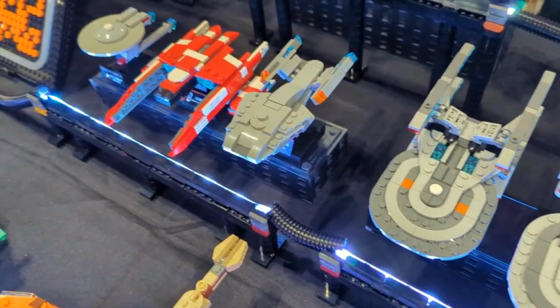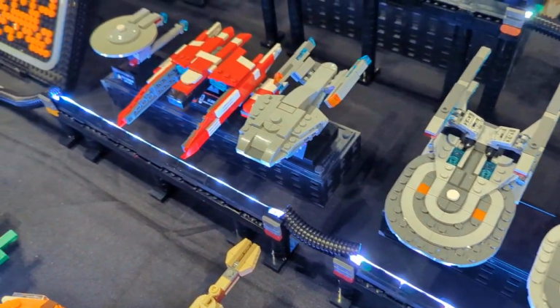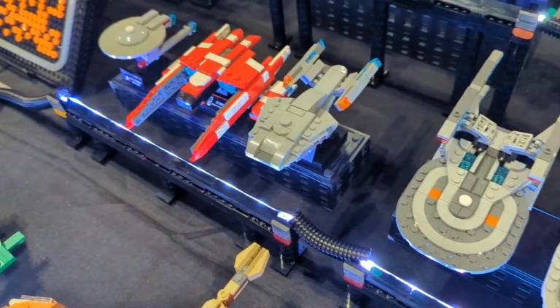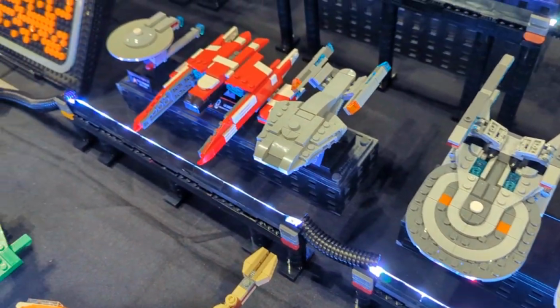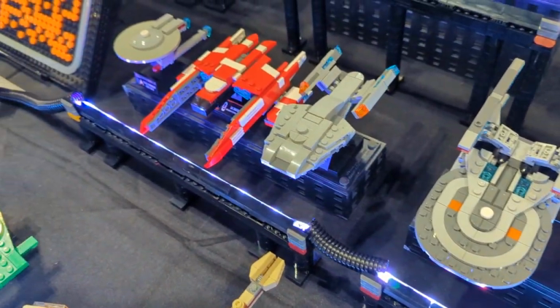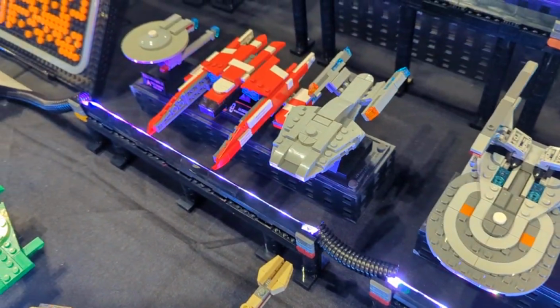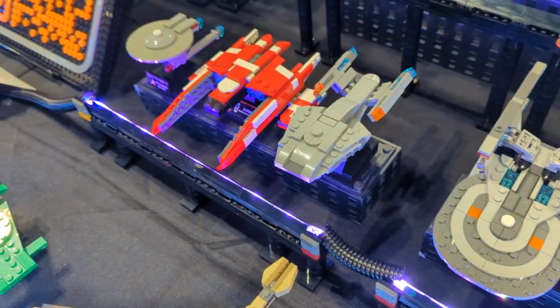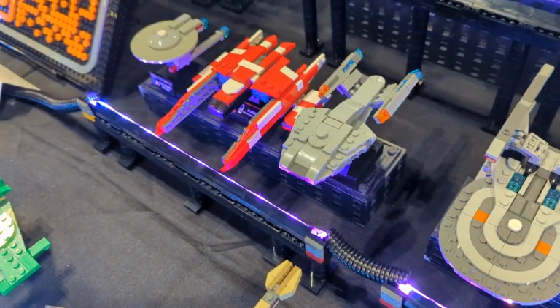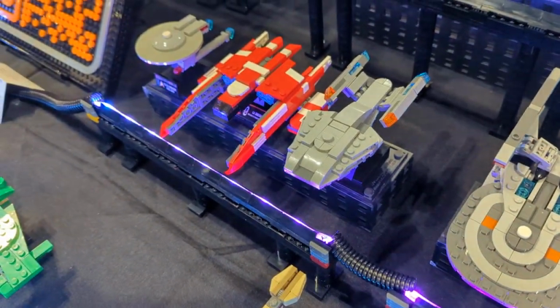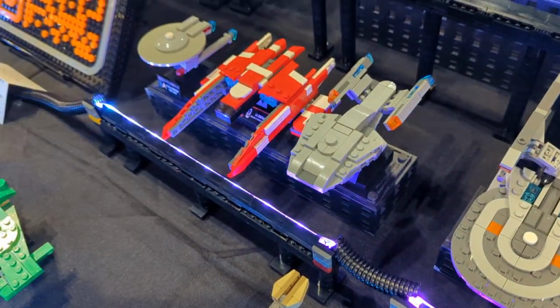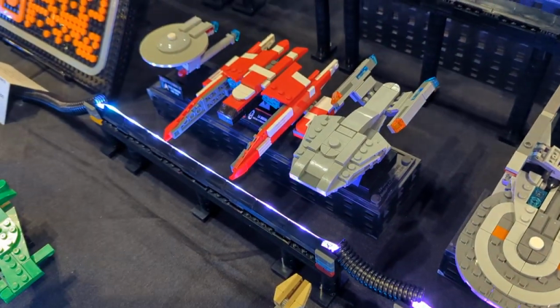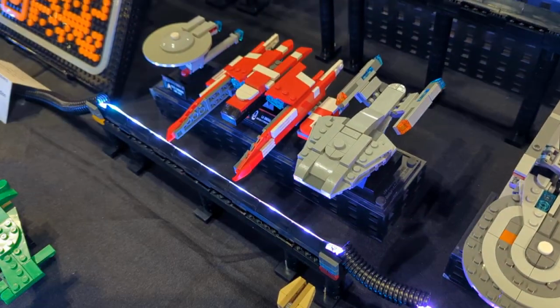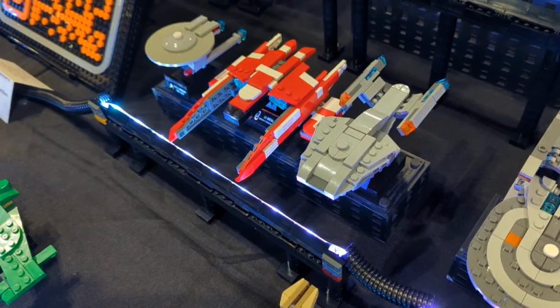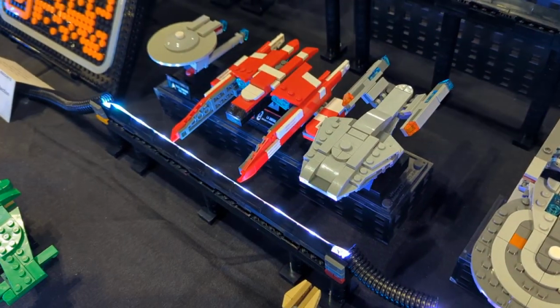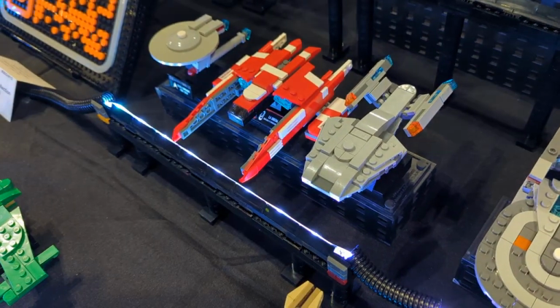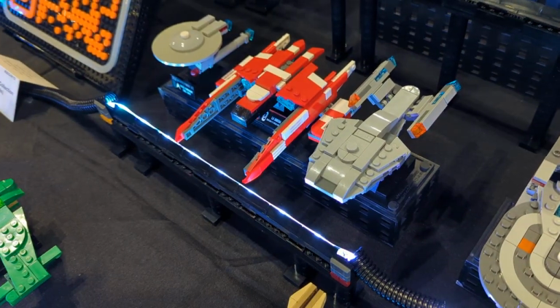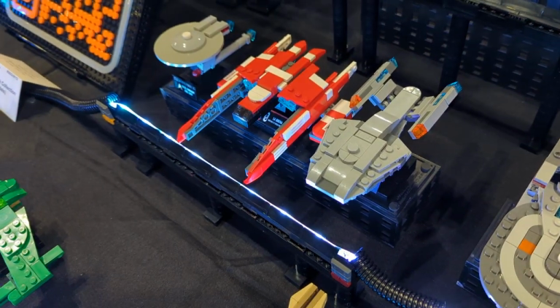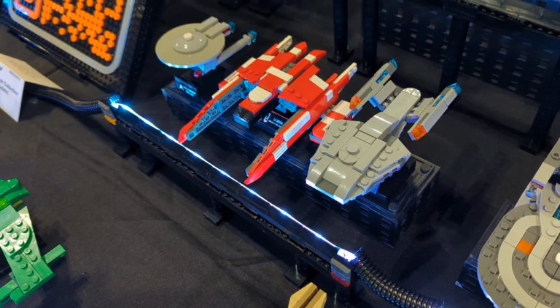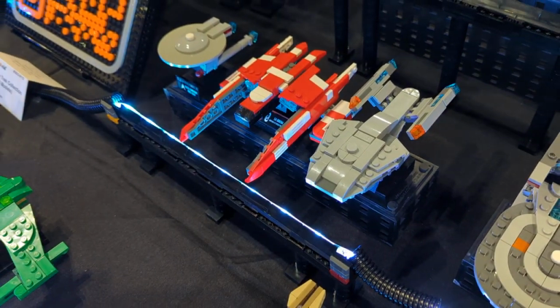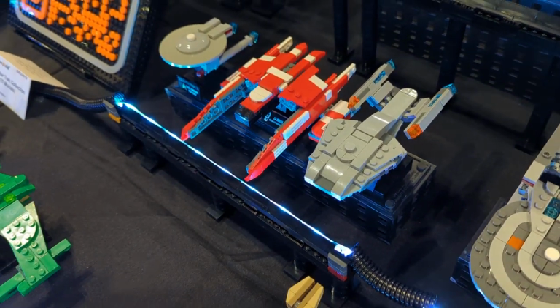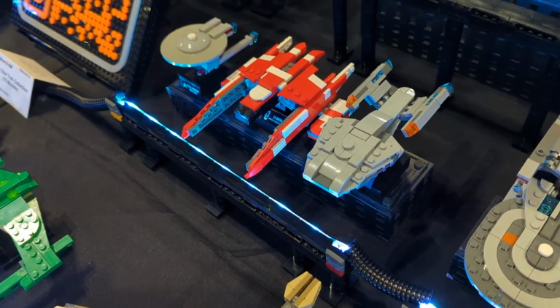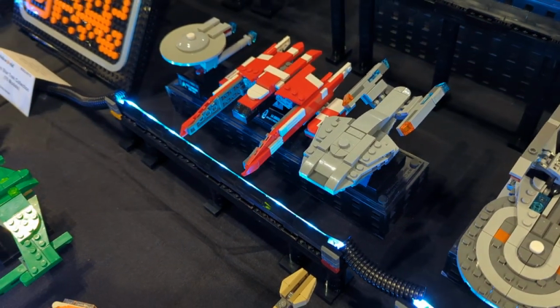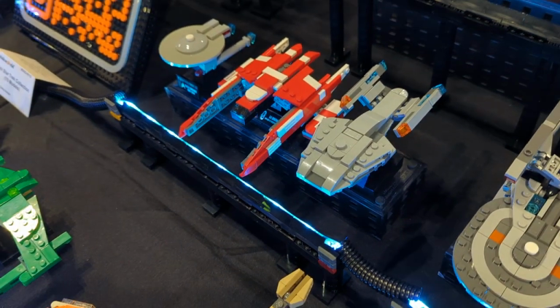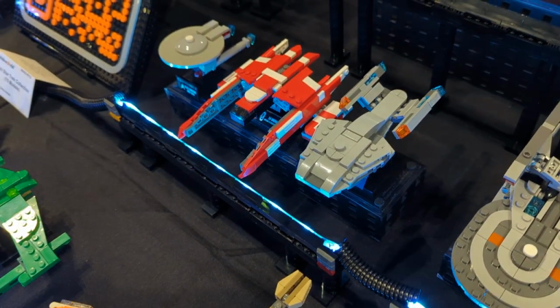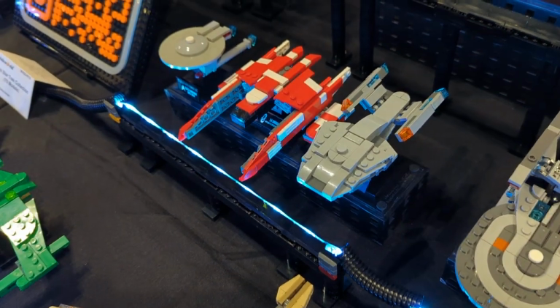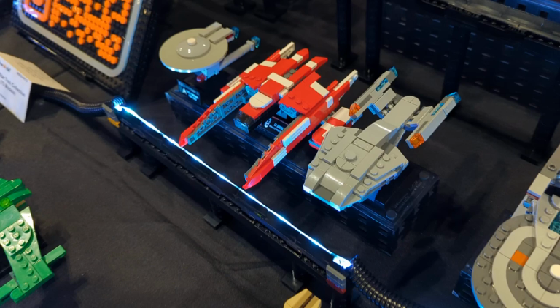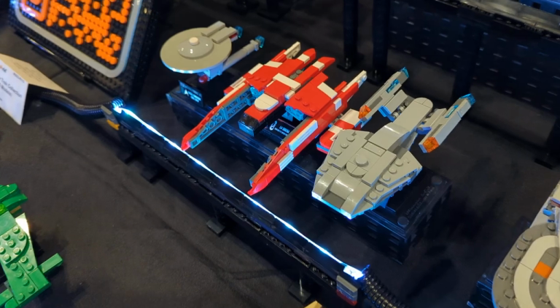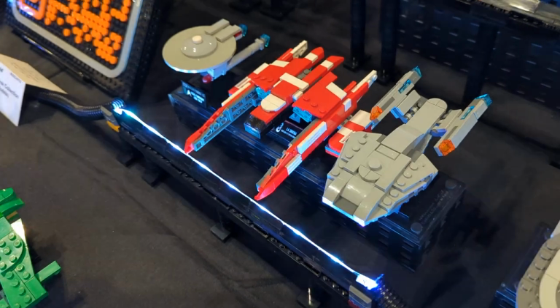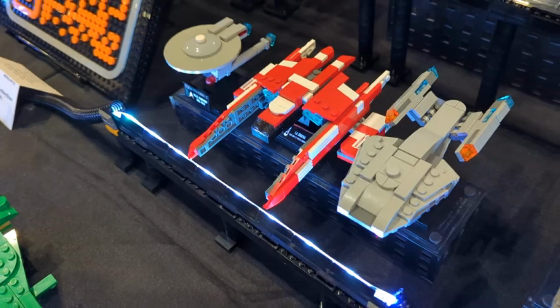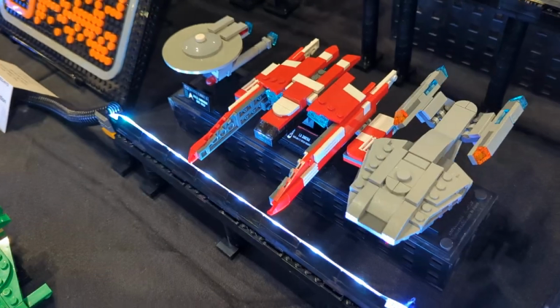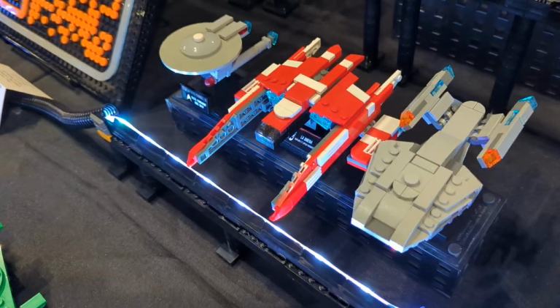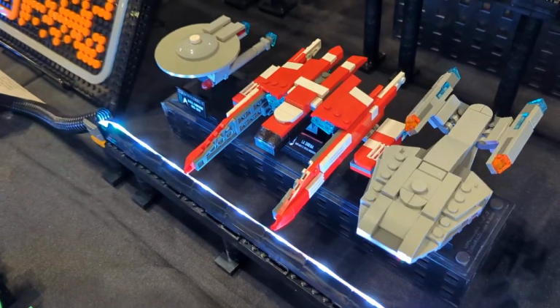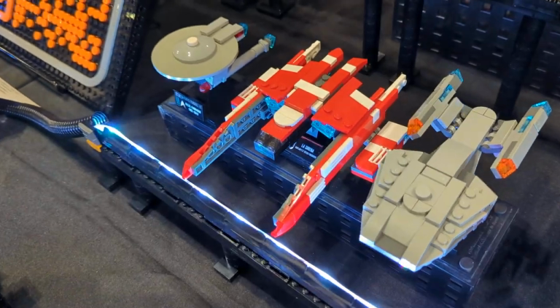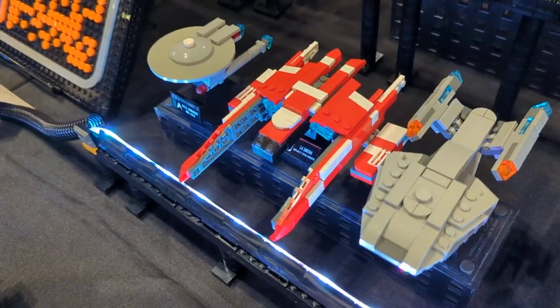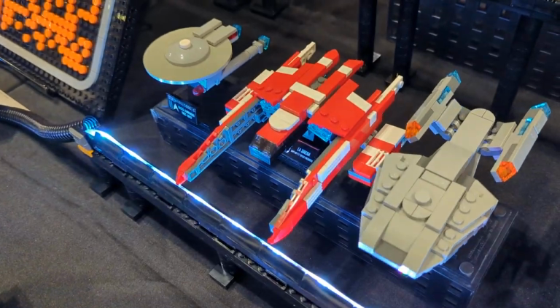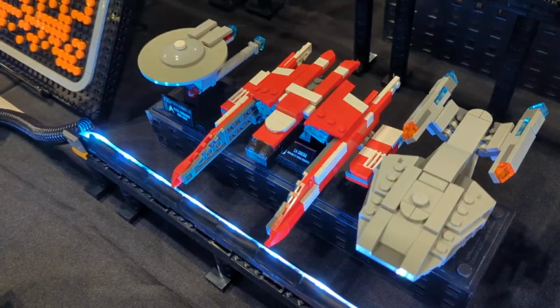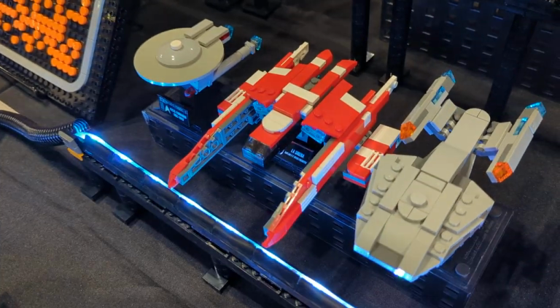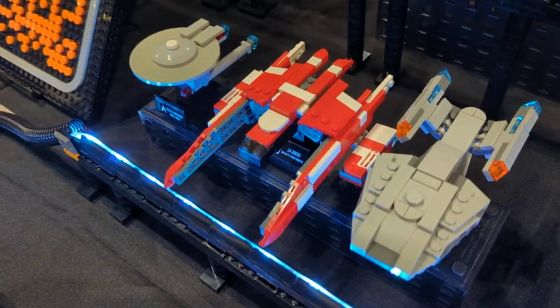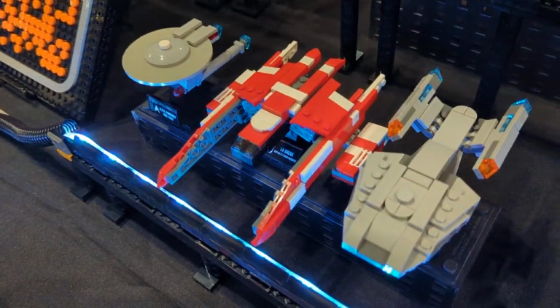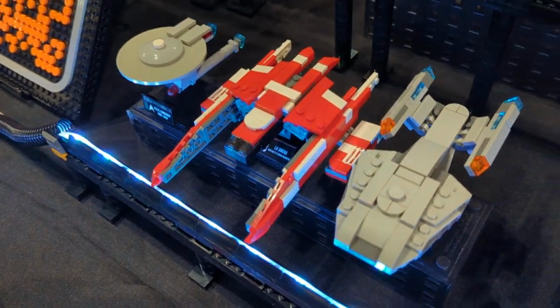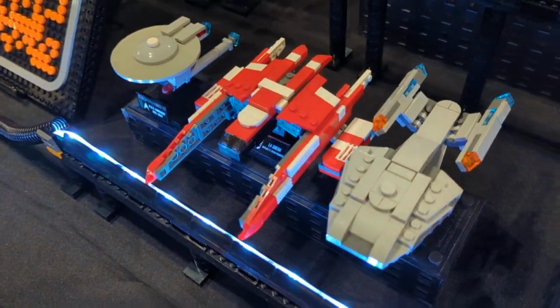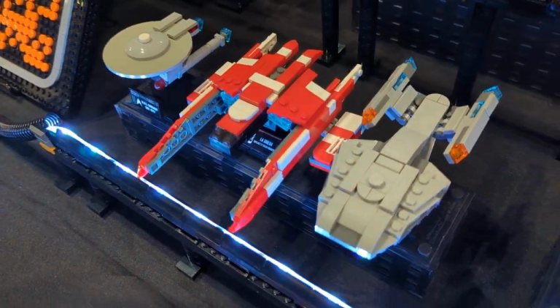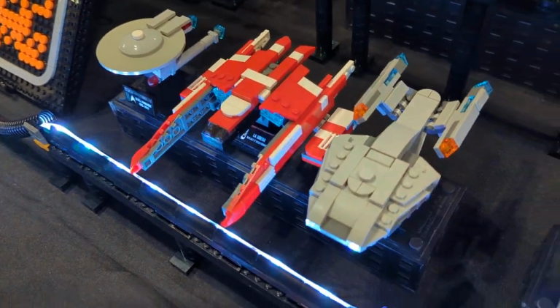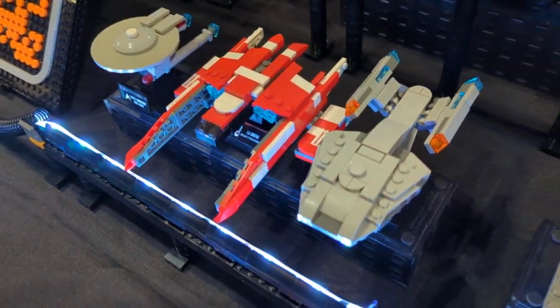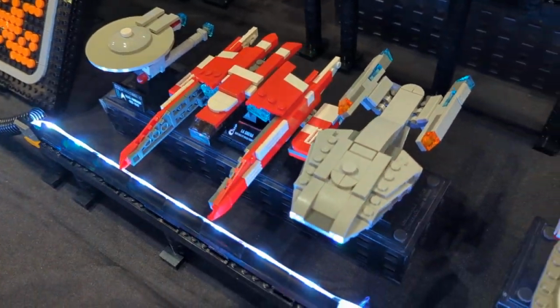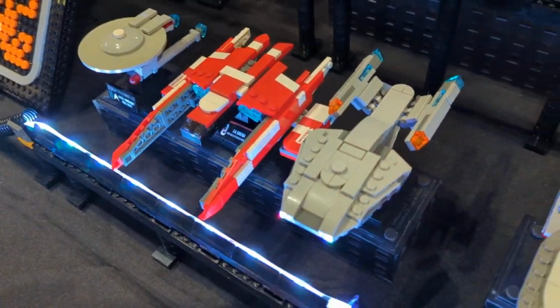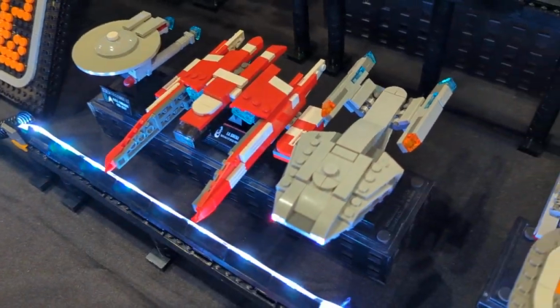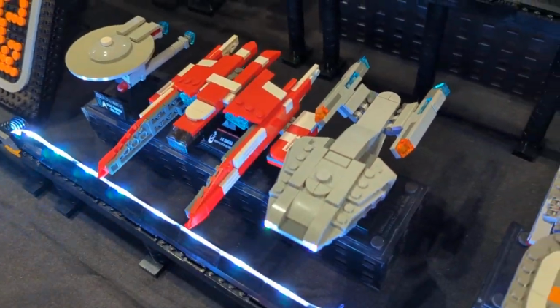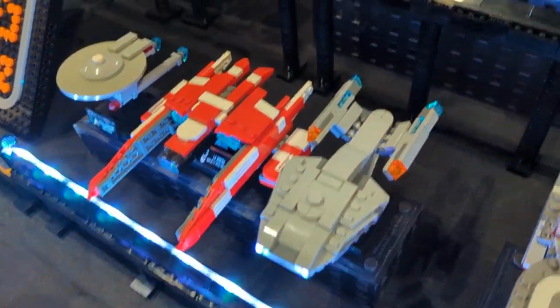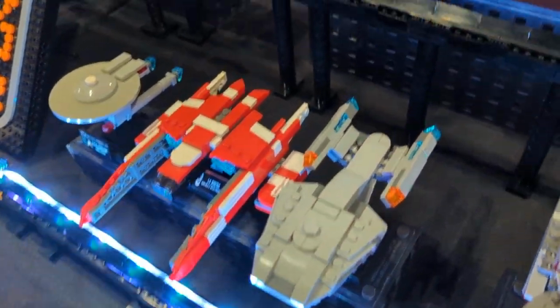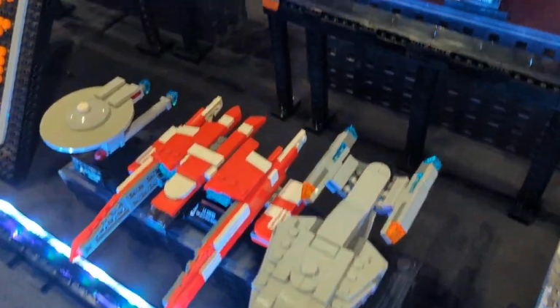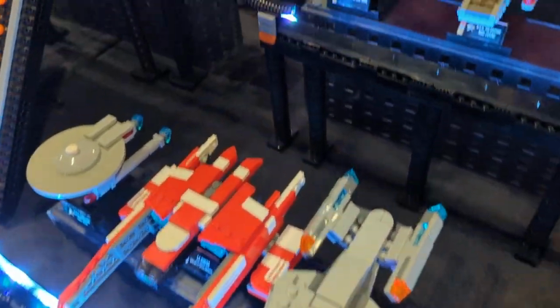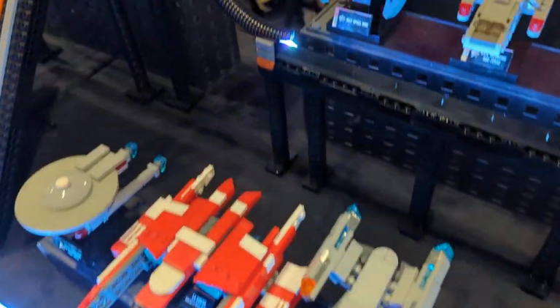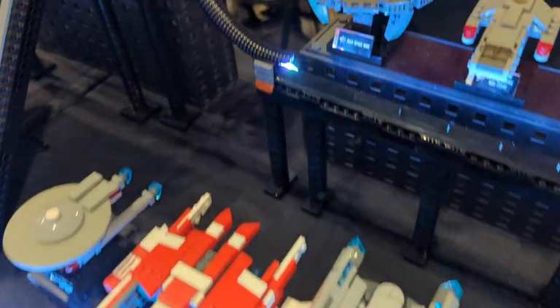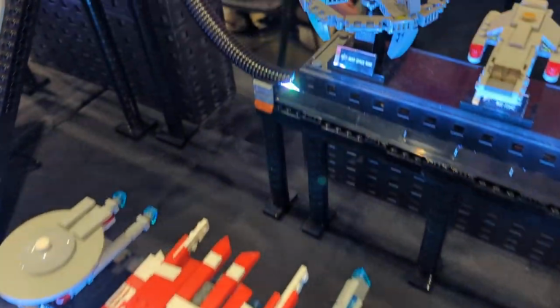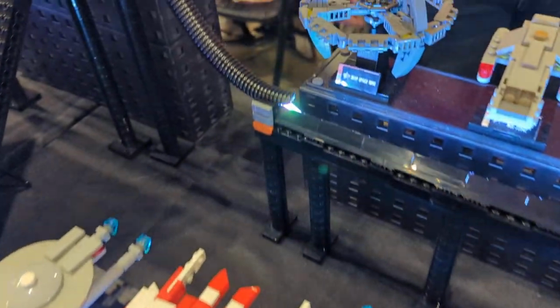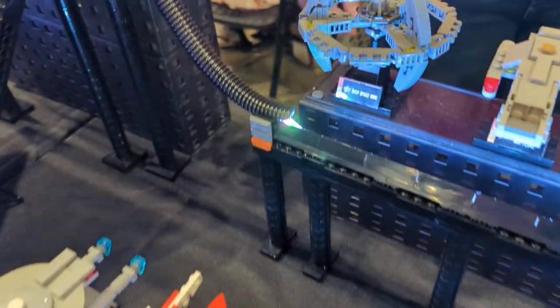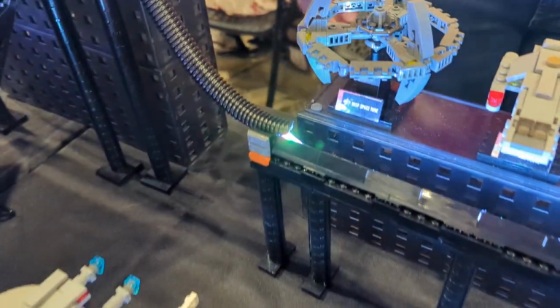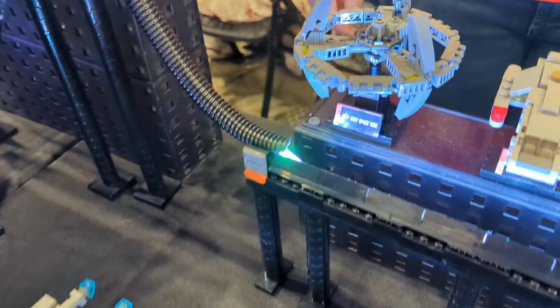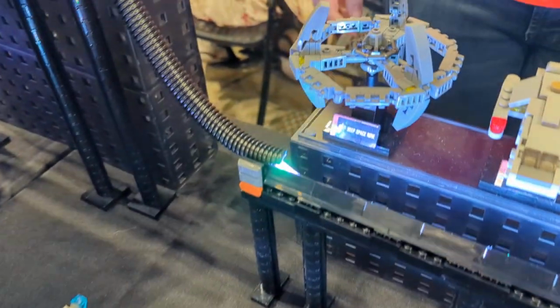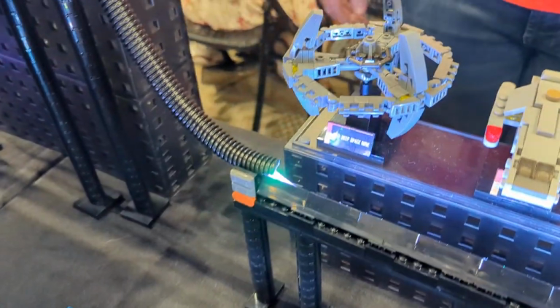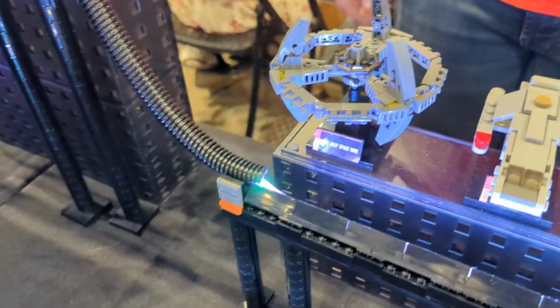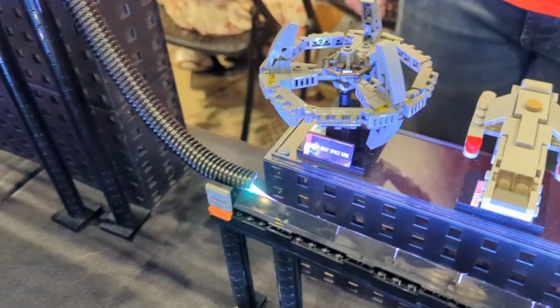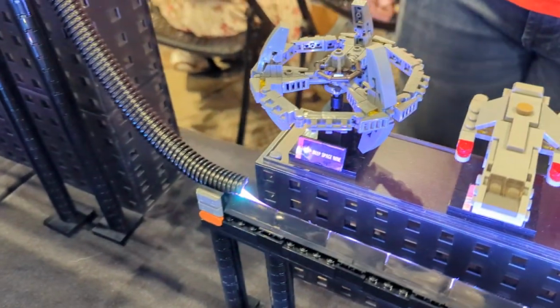Just about half of them have been redesigned in some way — better part usage, better build instructions — really trying to make the best models for Trekkies out there.